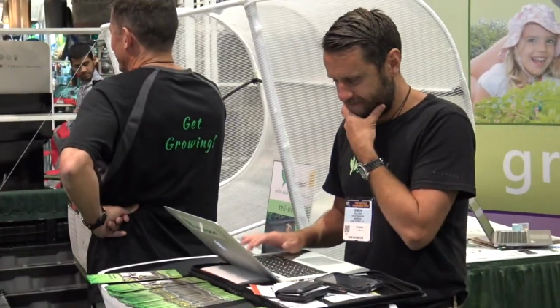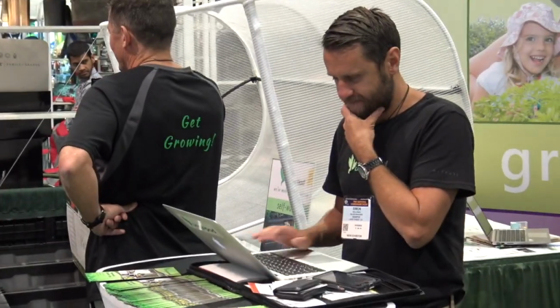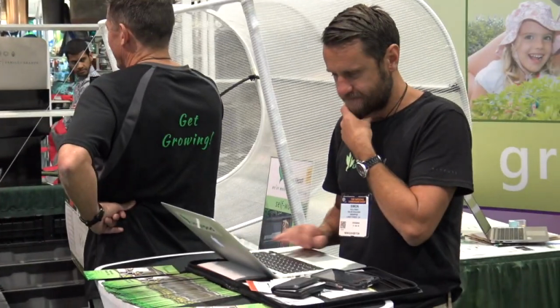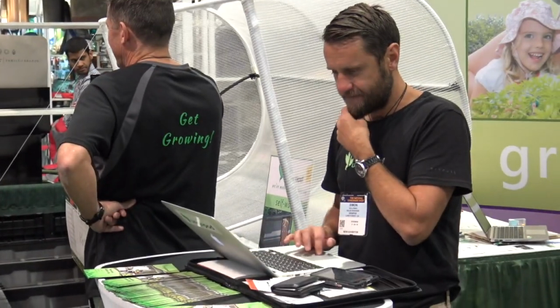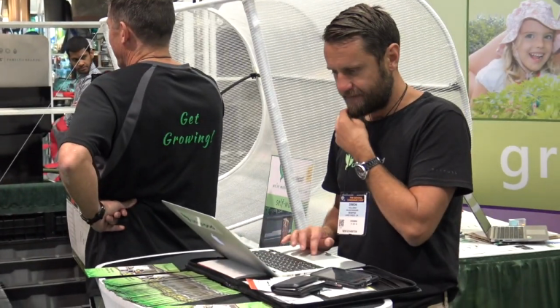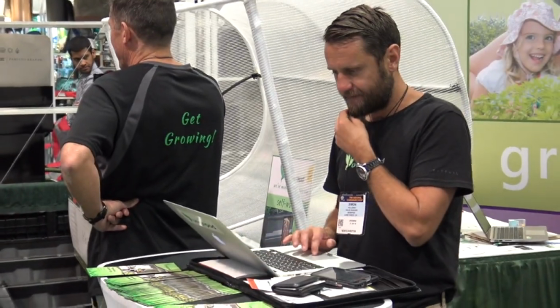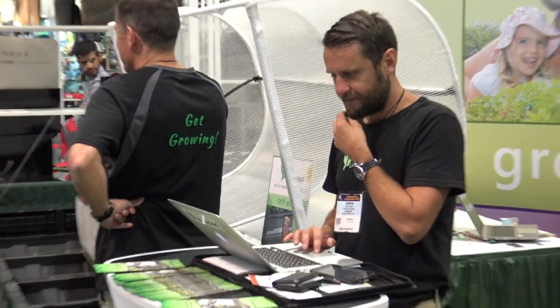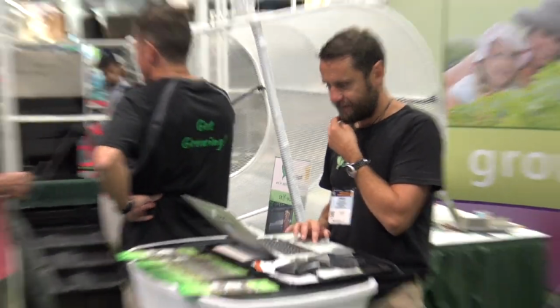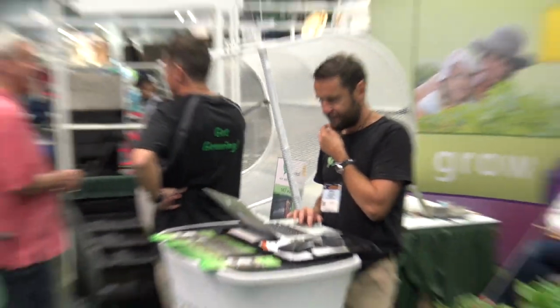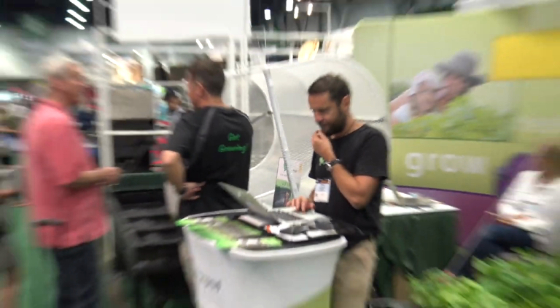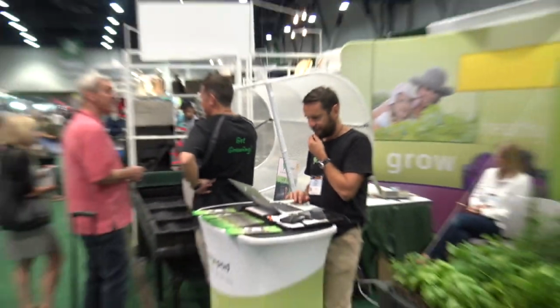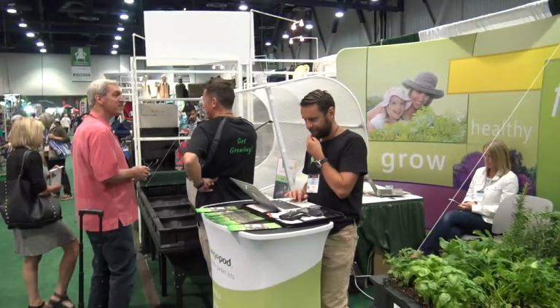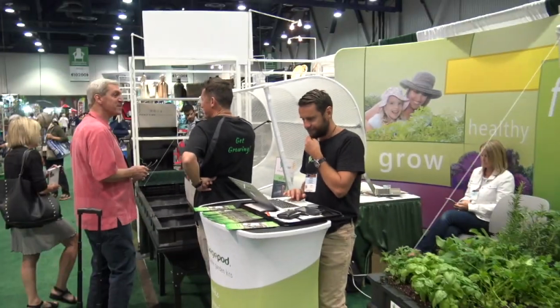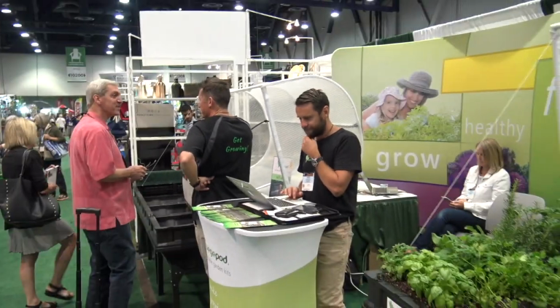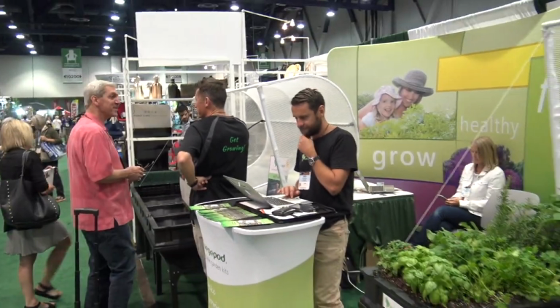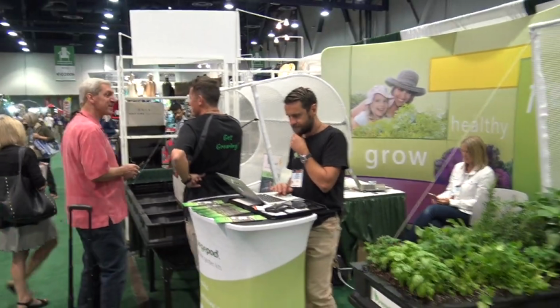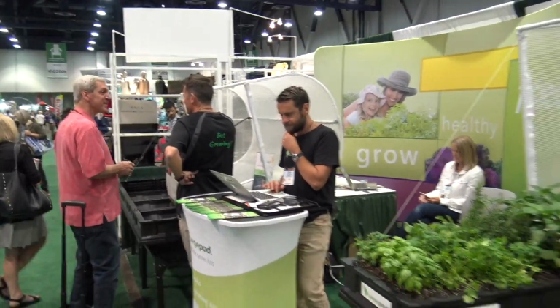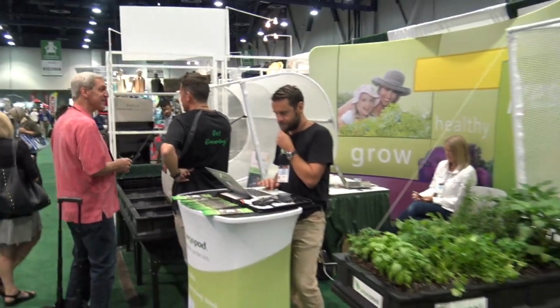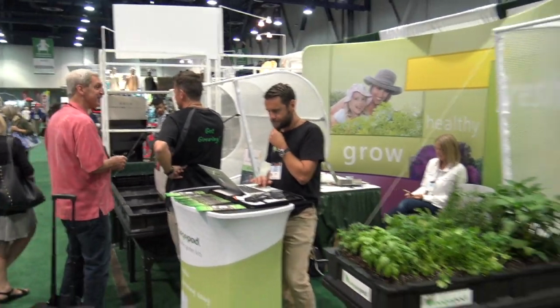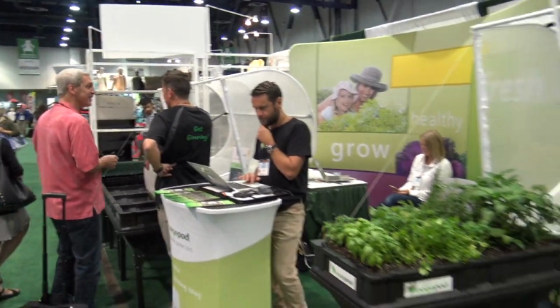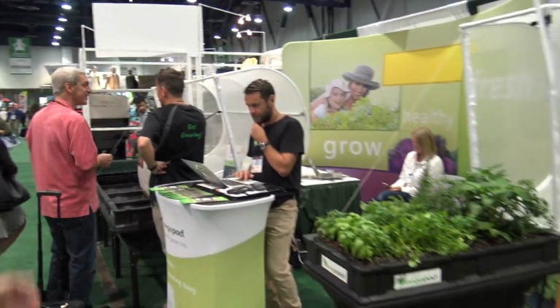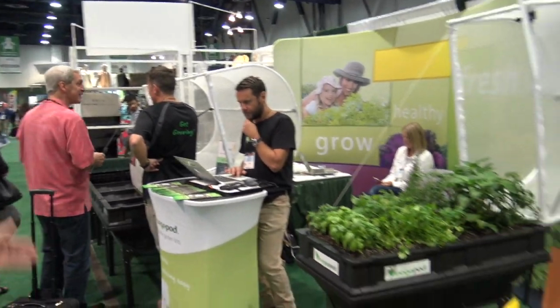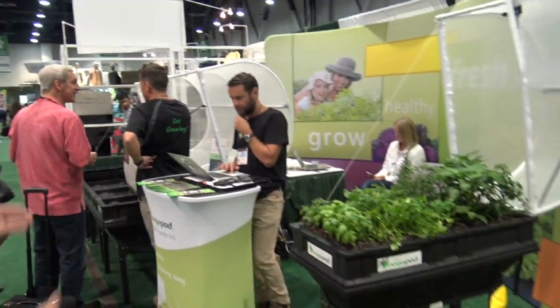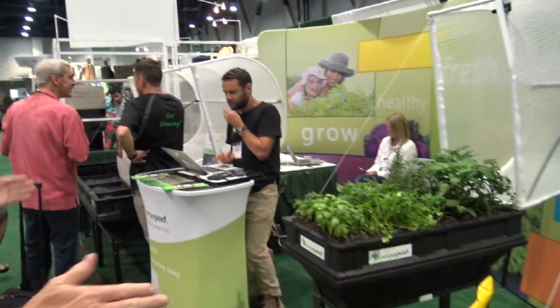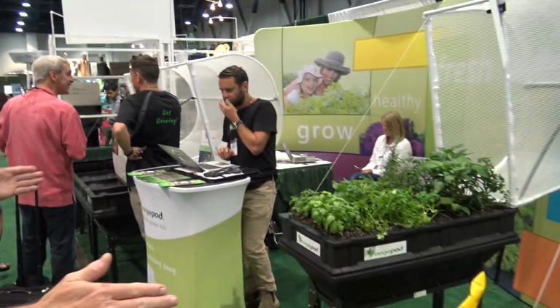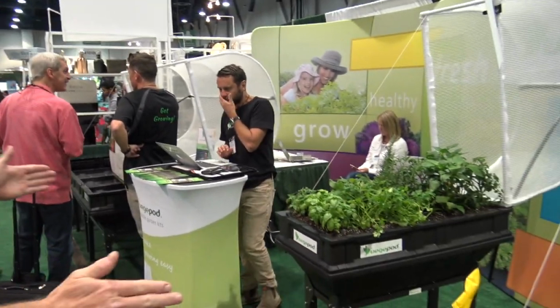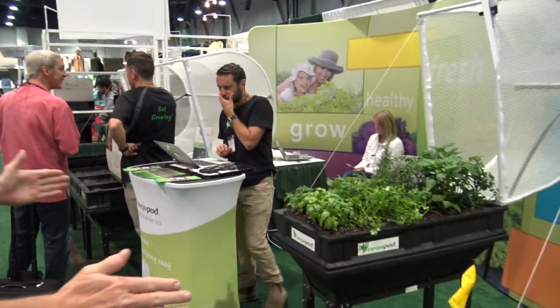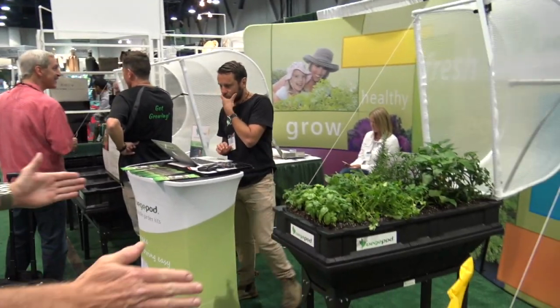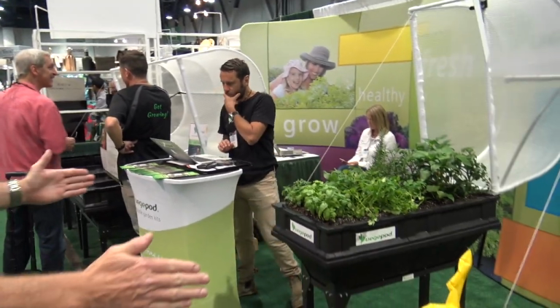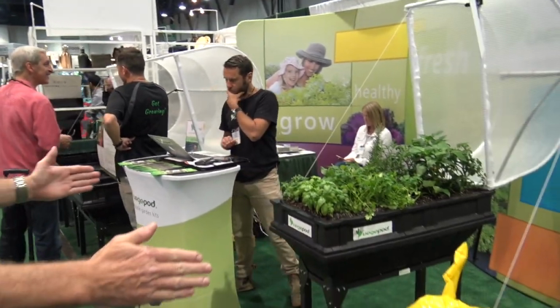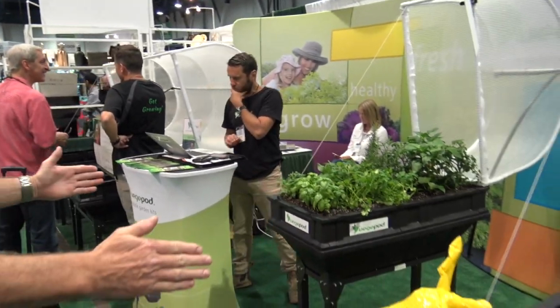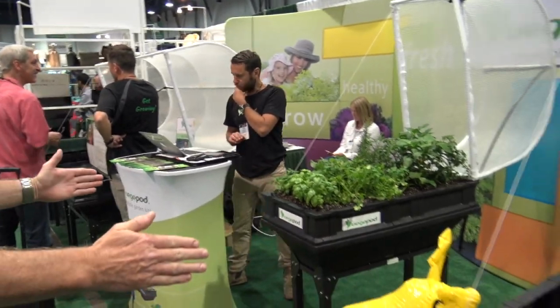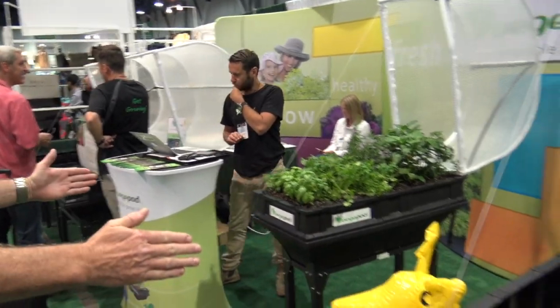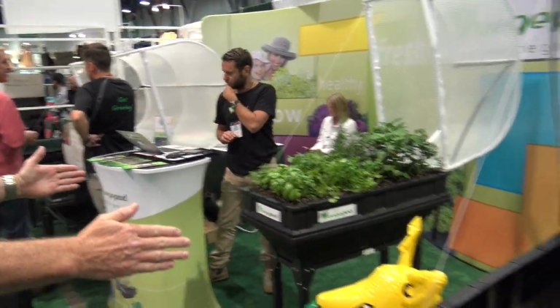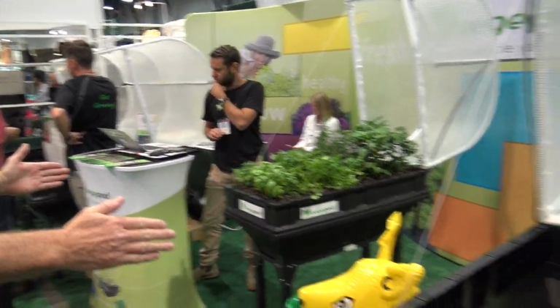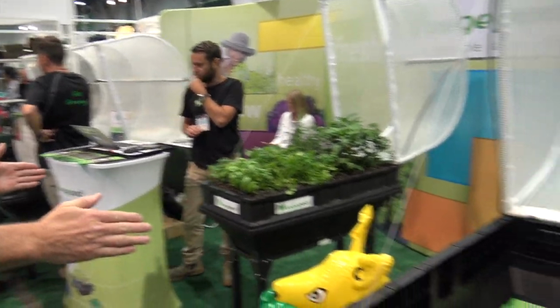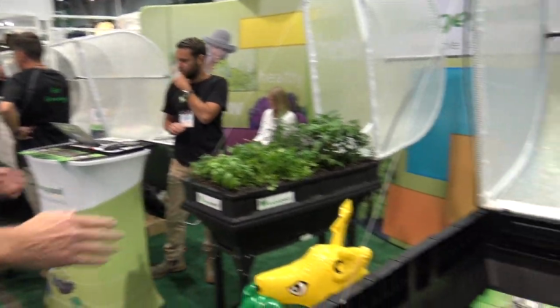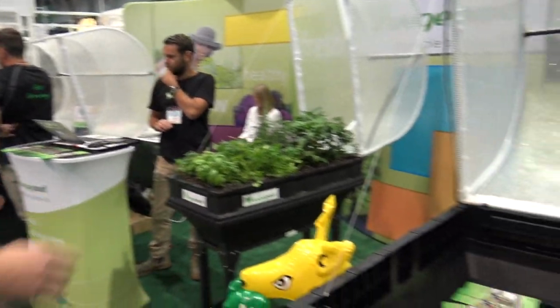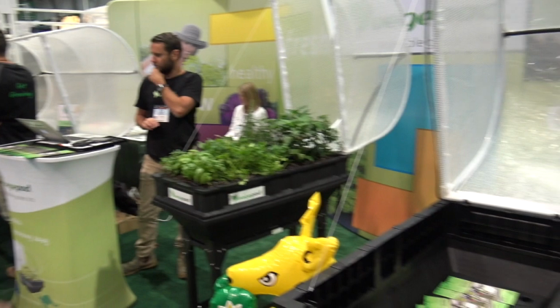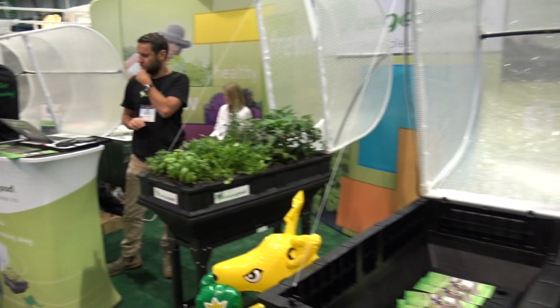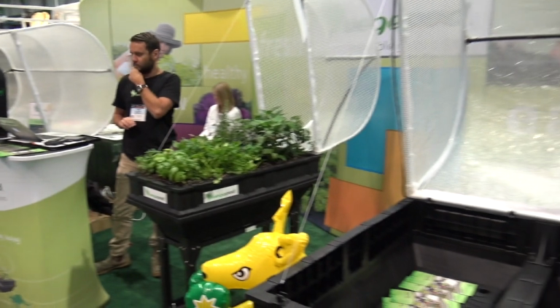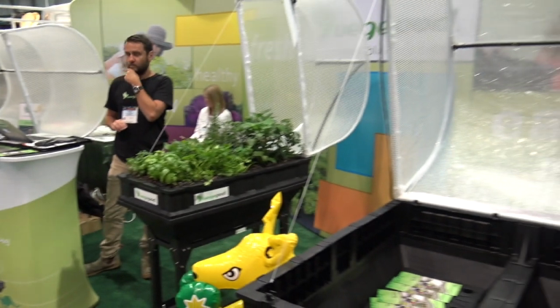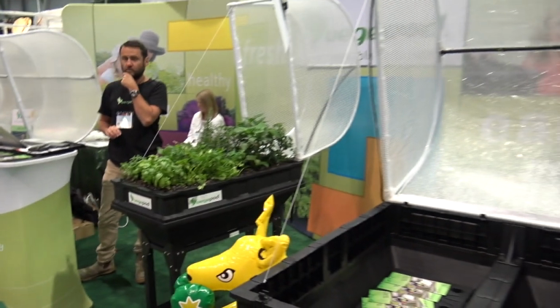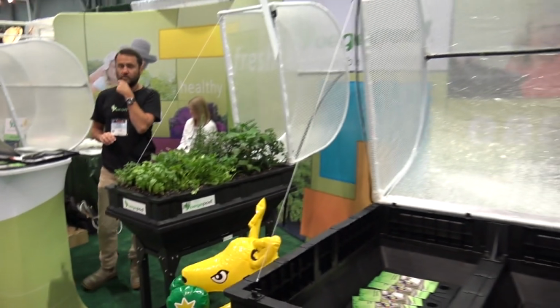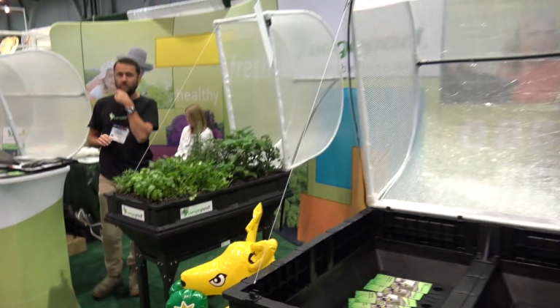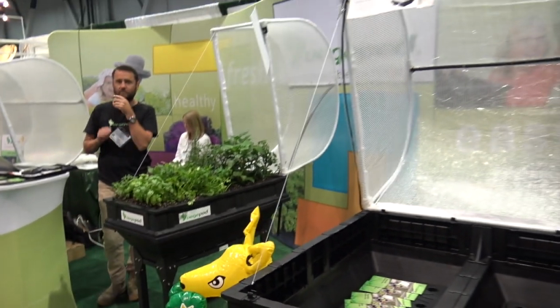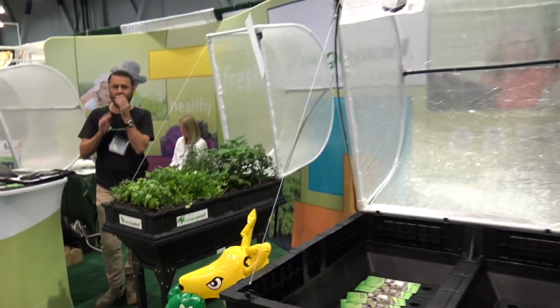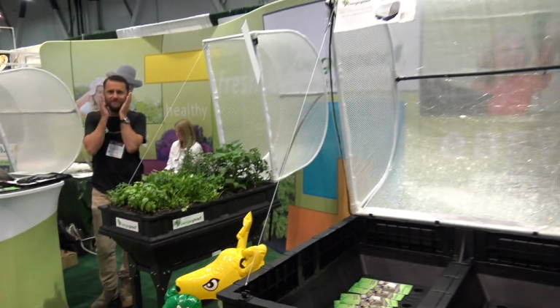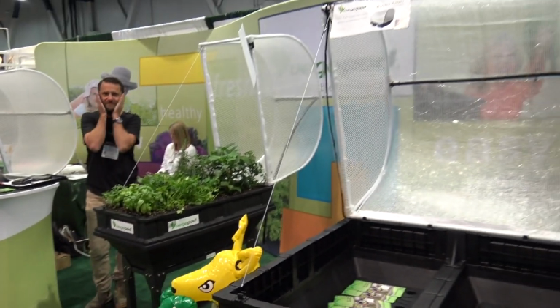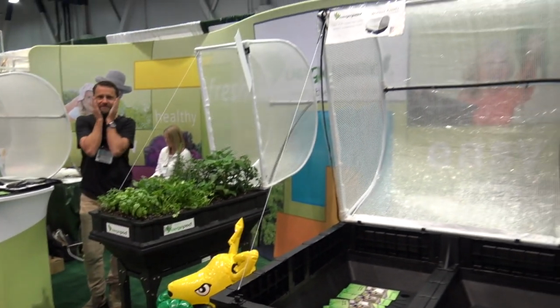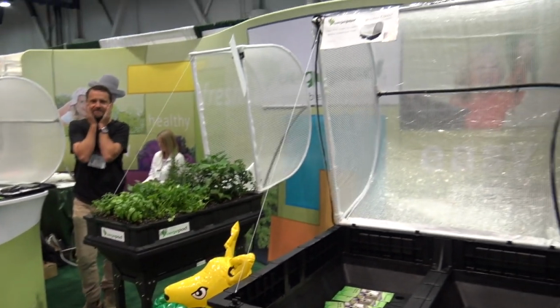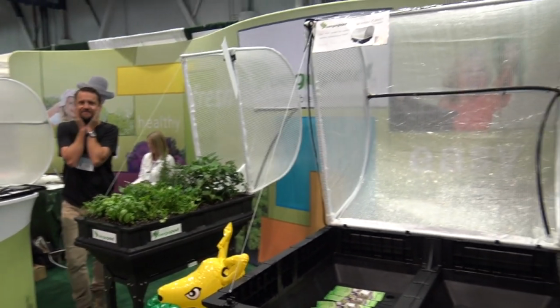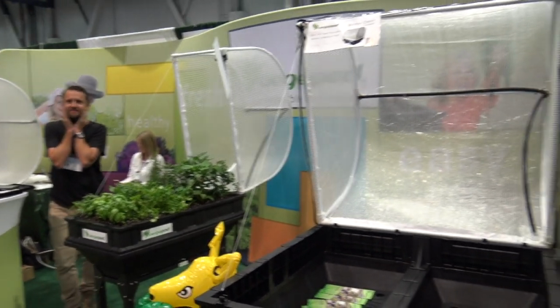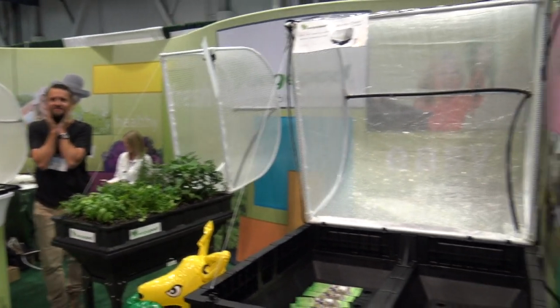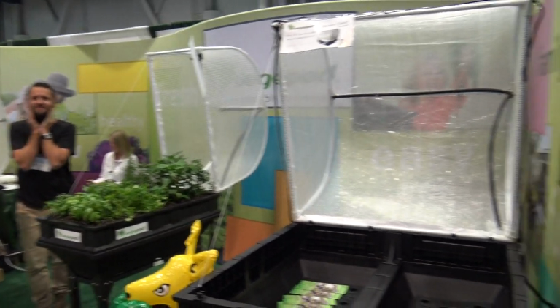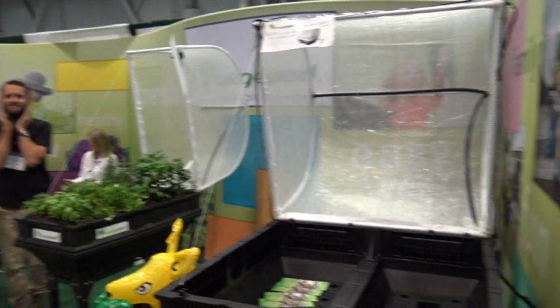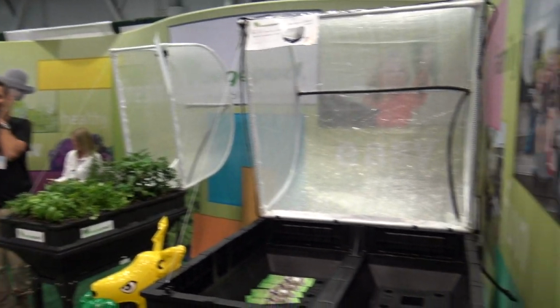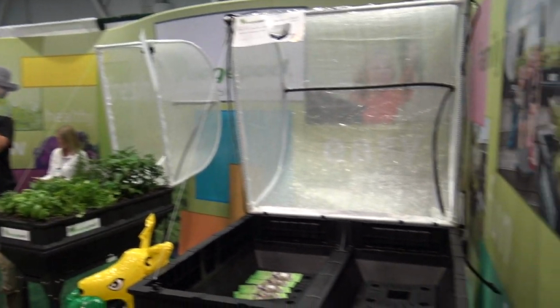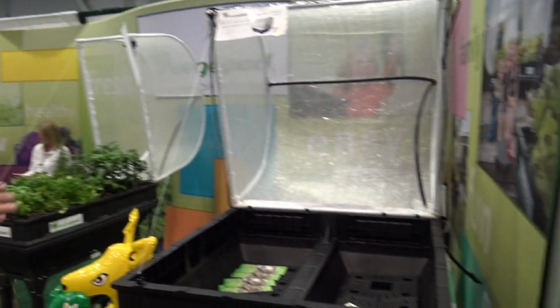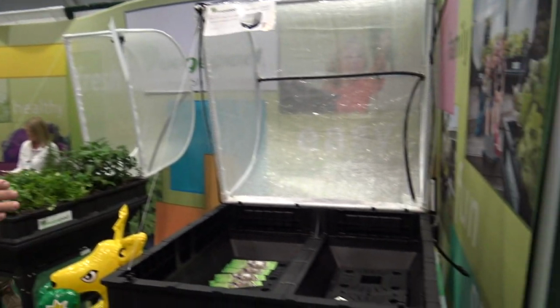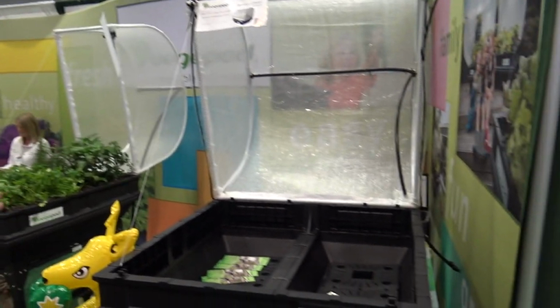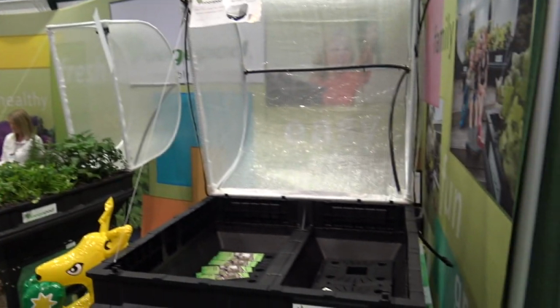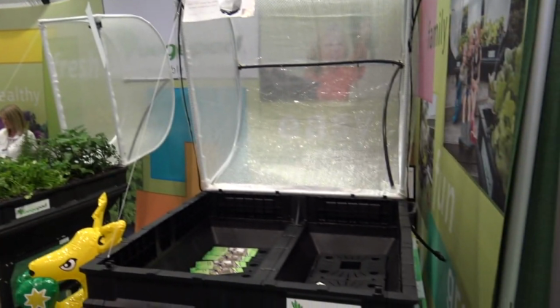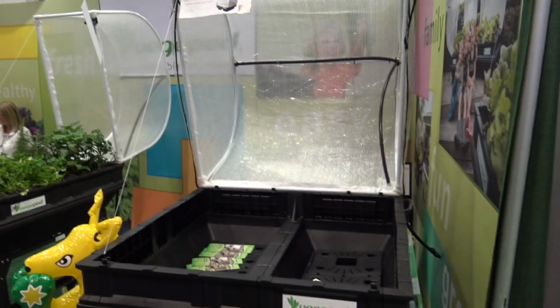They're over there in front of it right now talking about it — a lot of folks coming around here at the hardware show. The large one is nearly eight feet long.